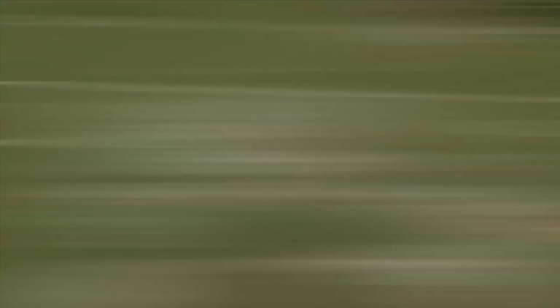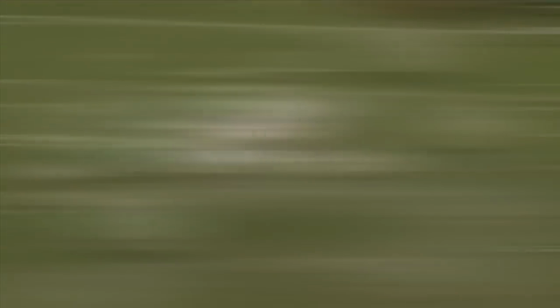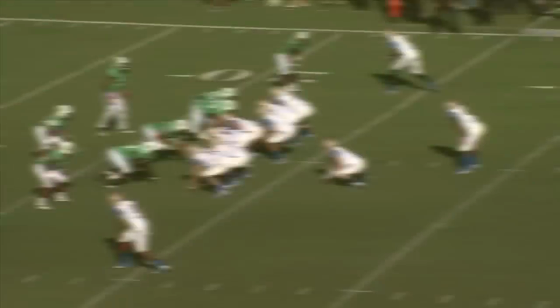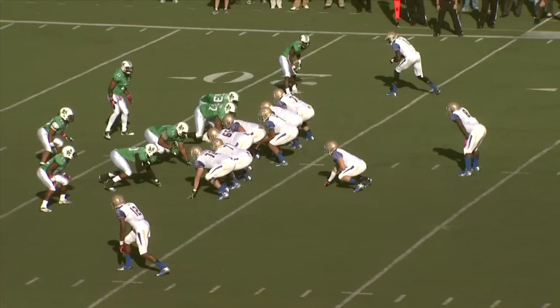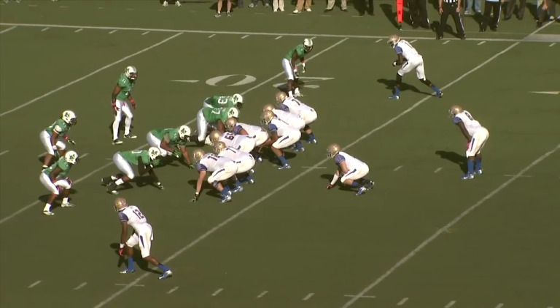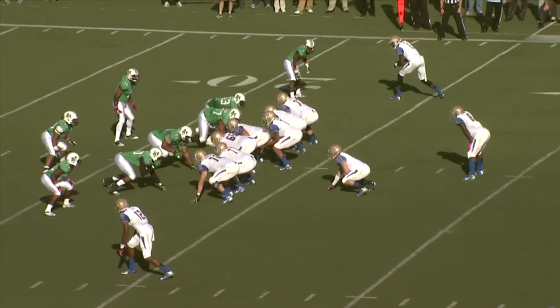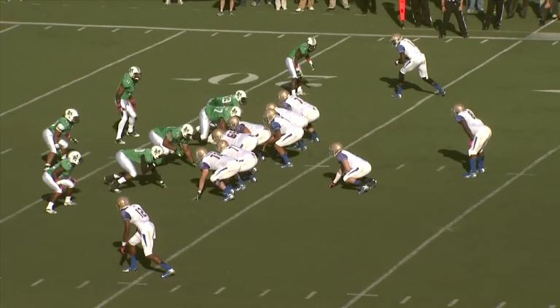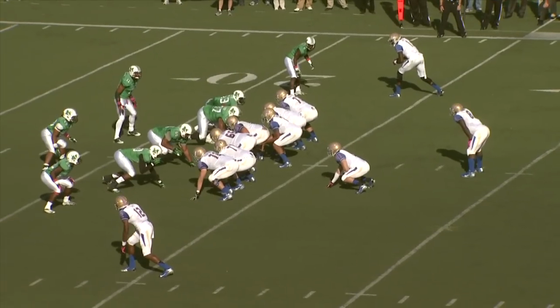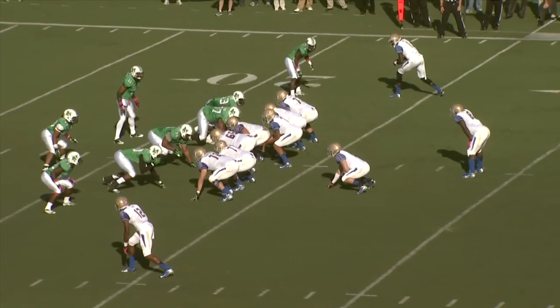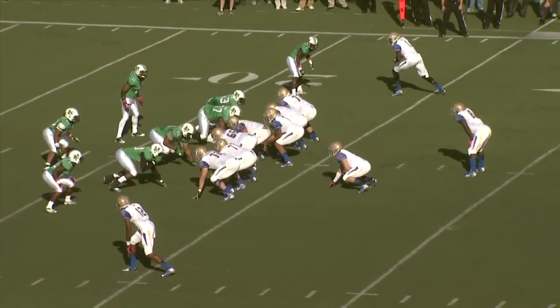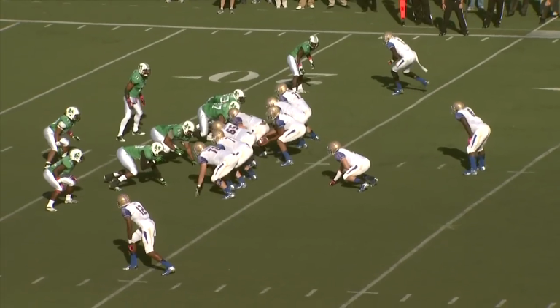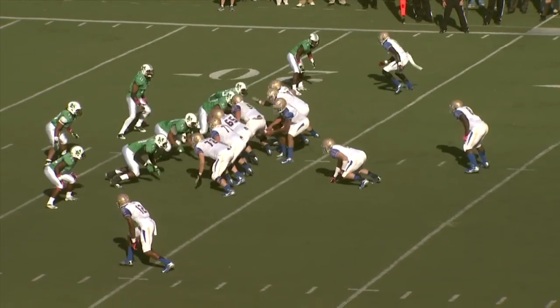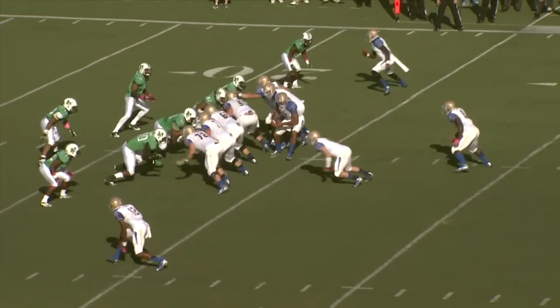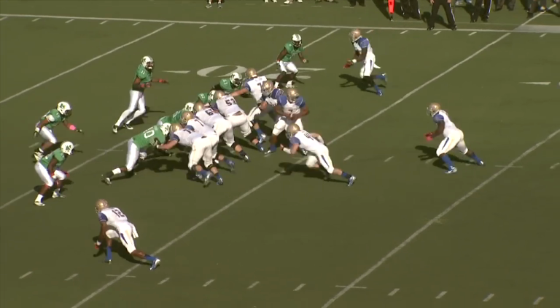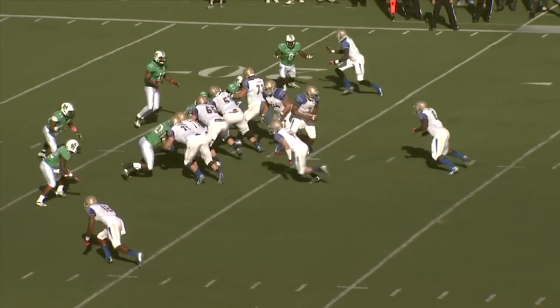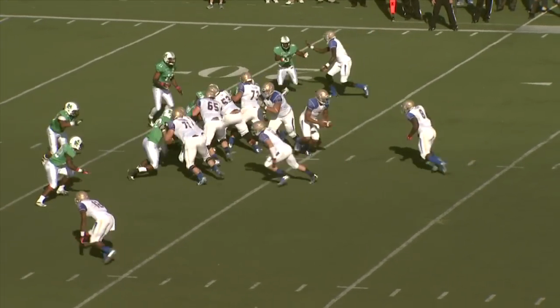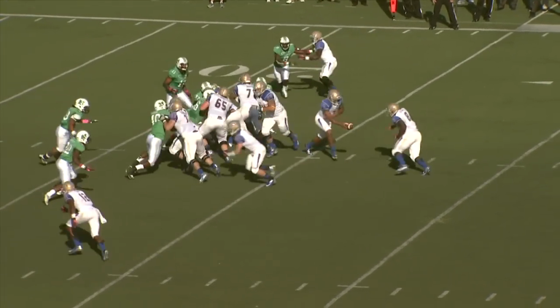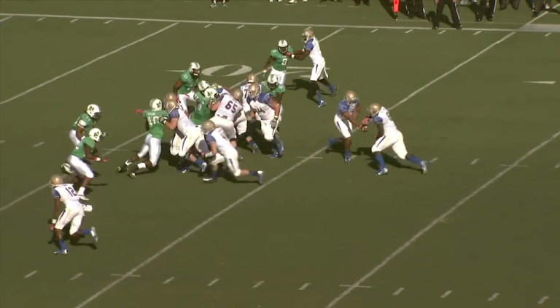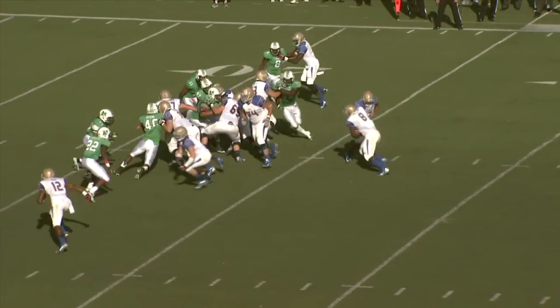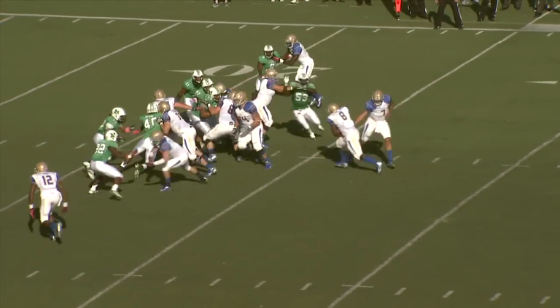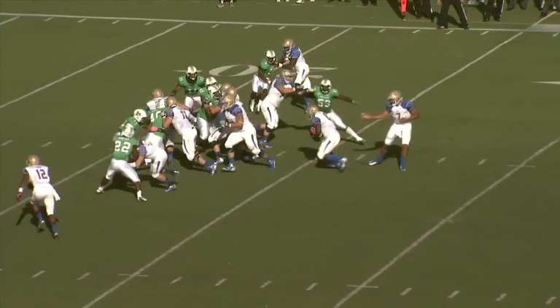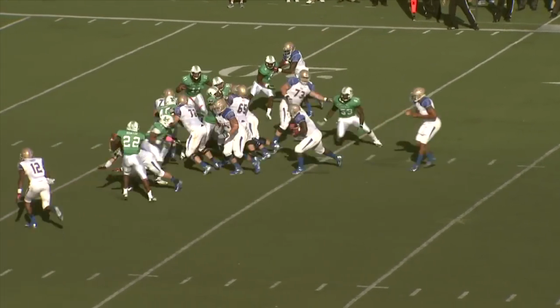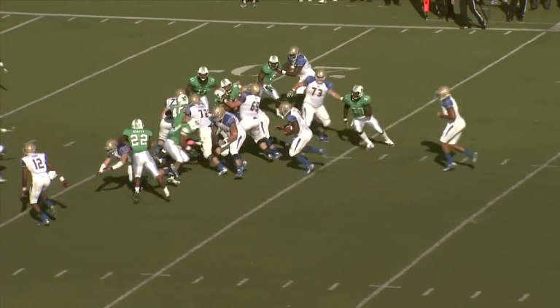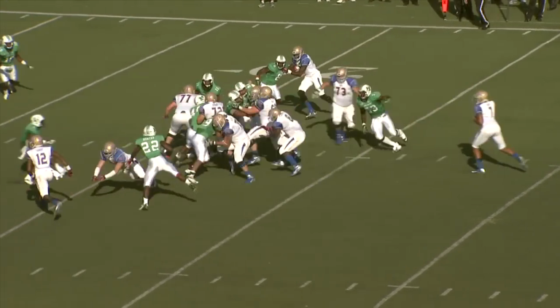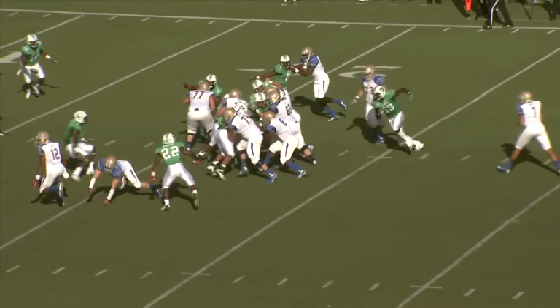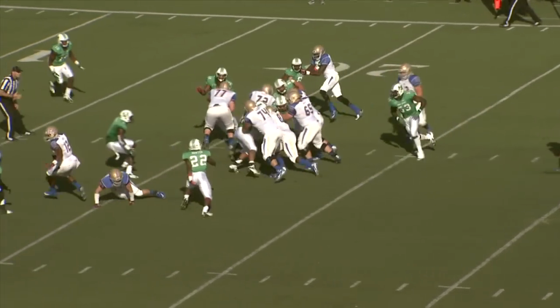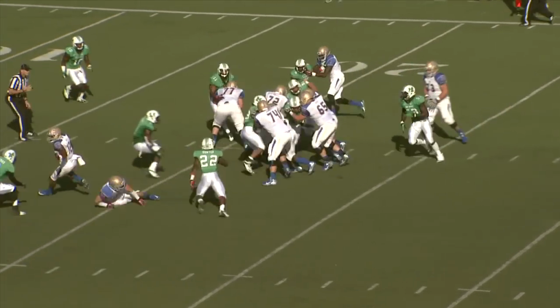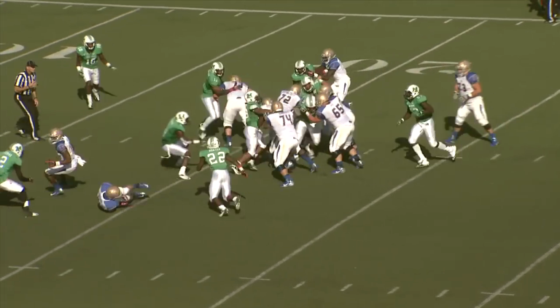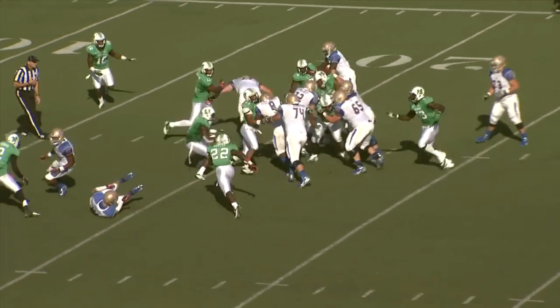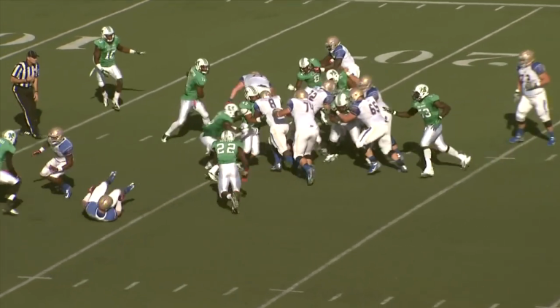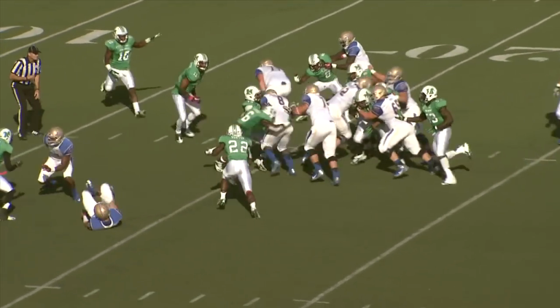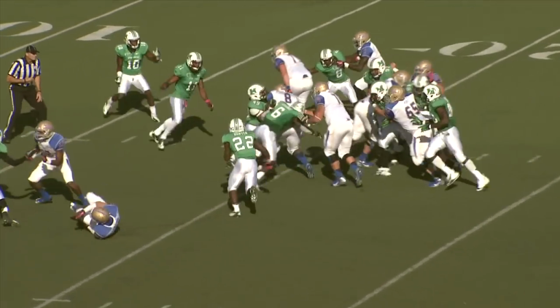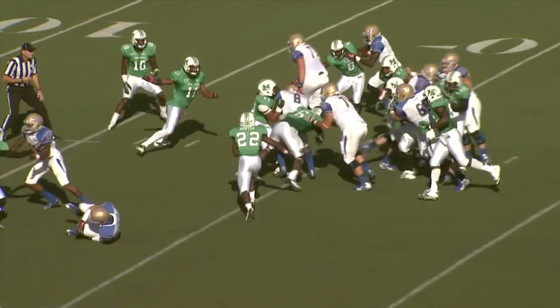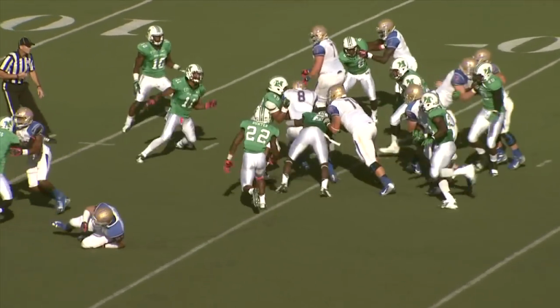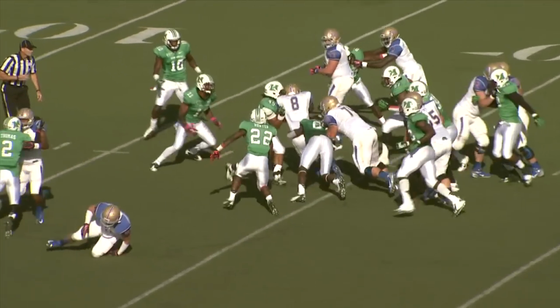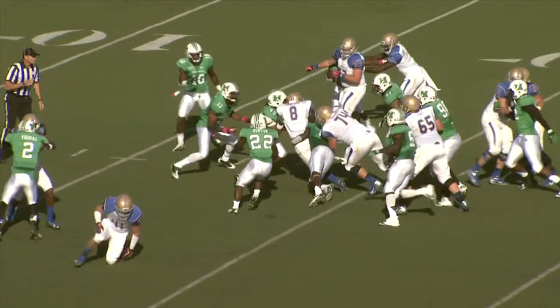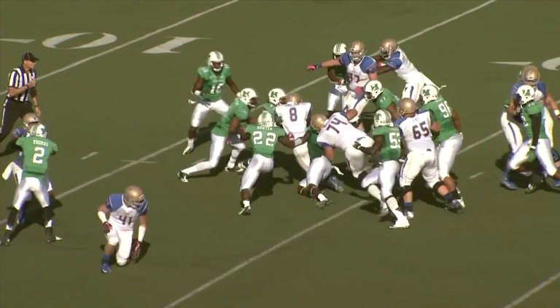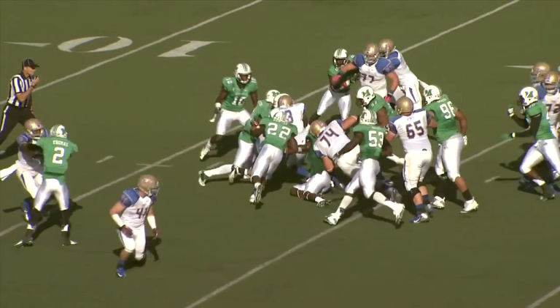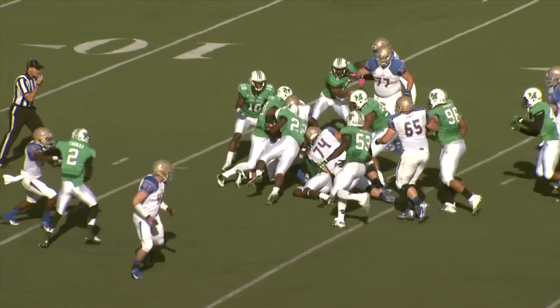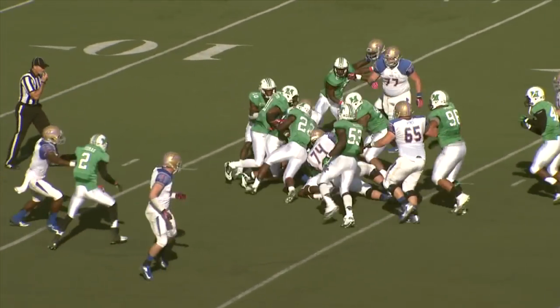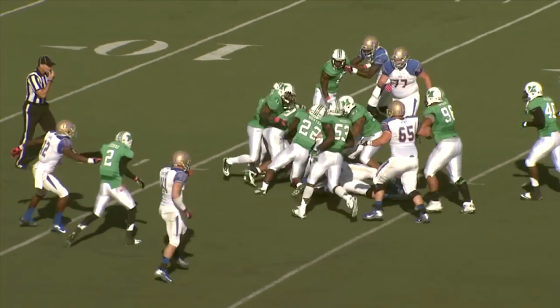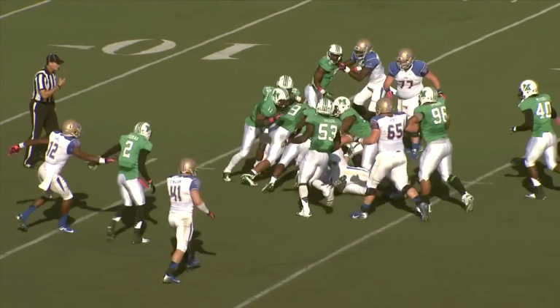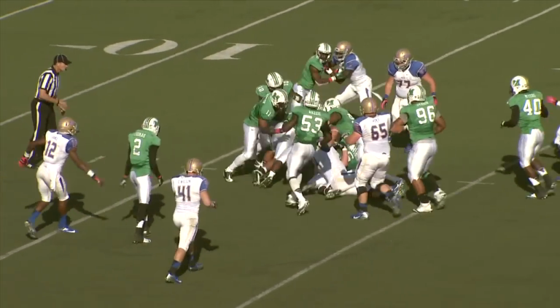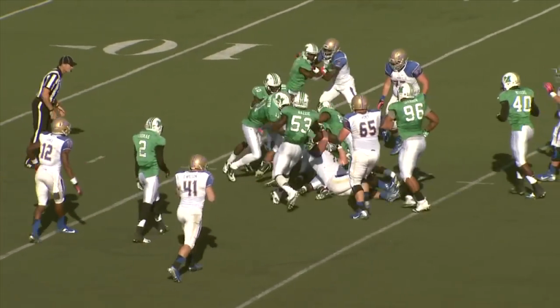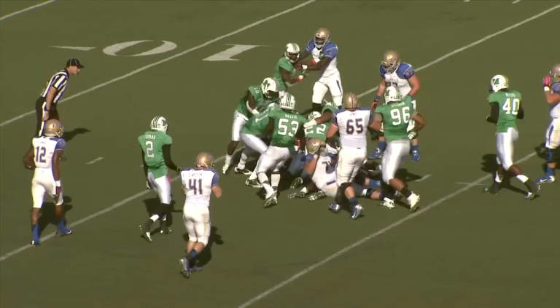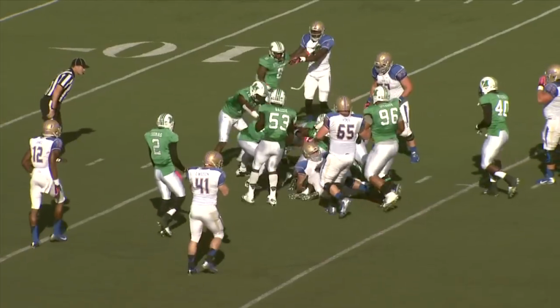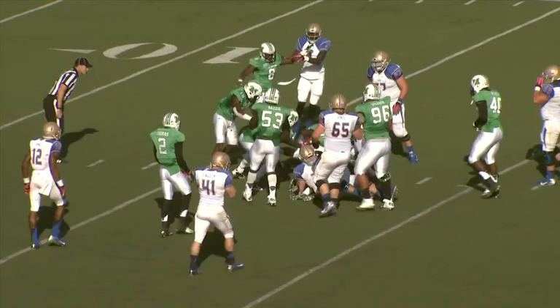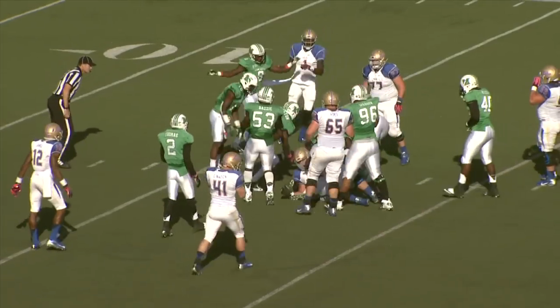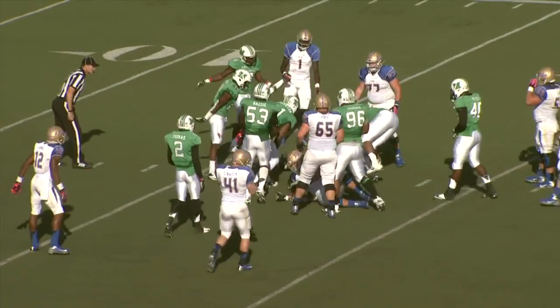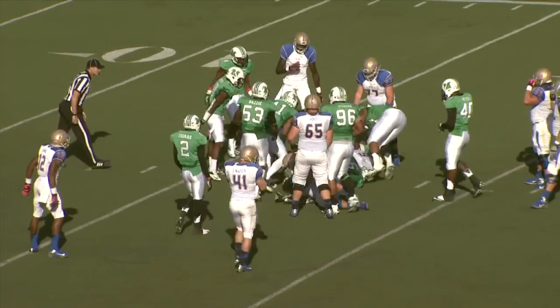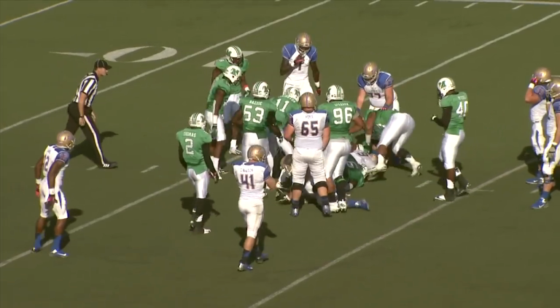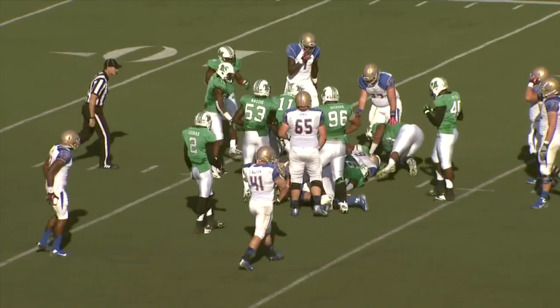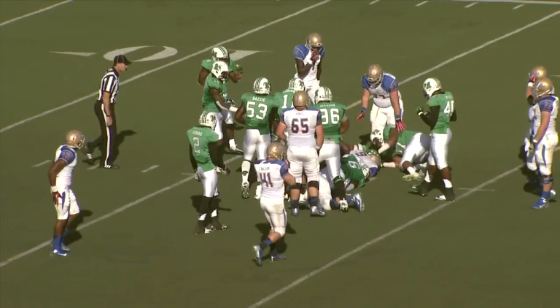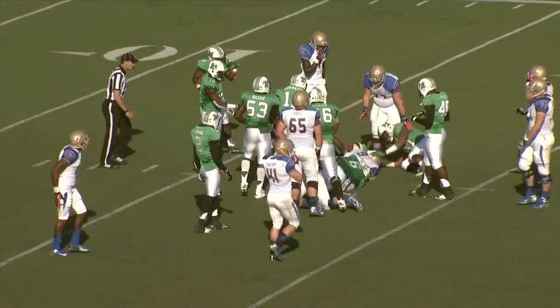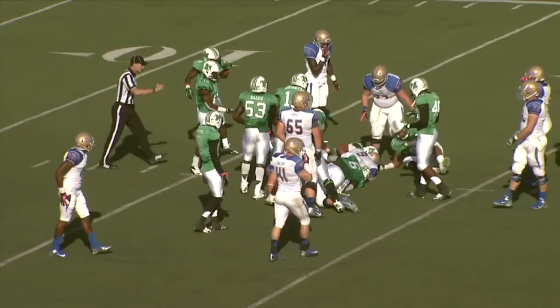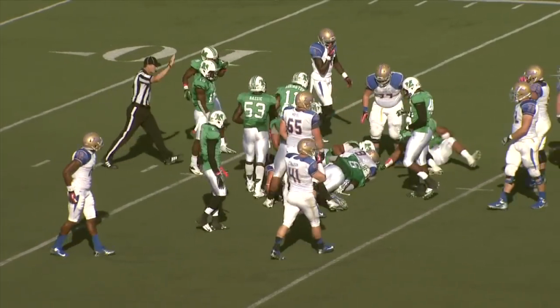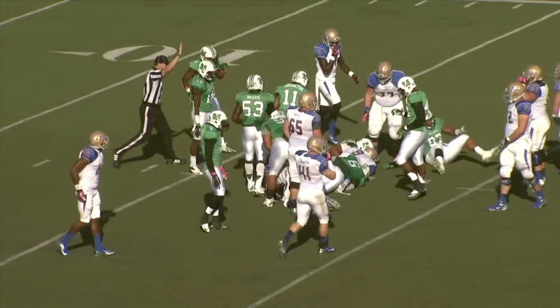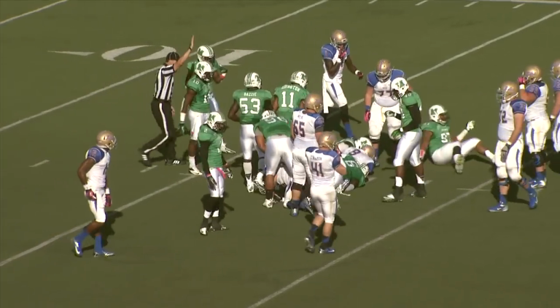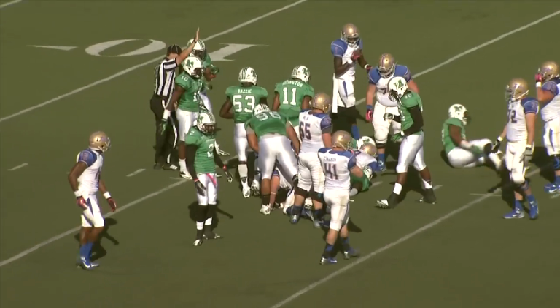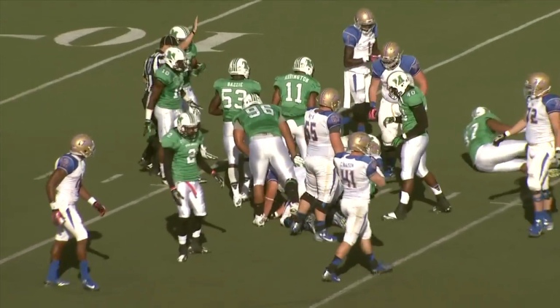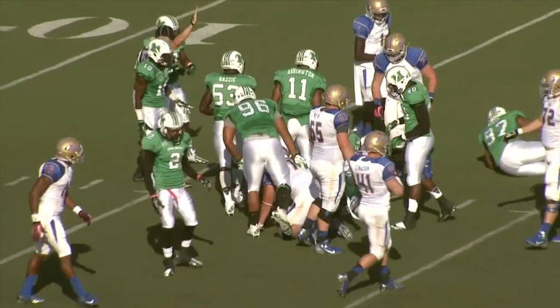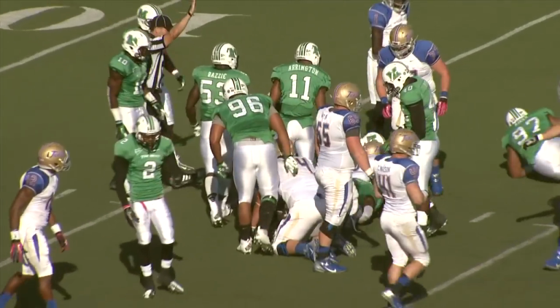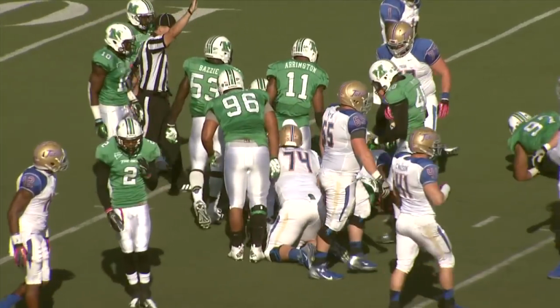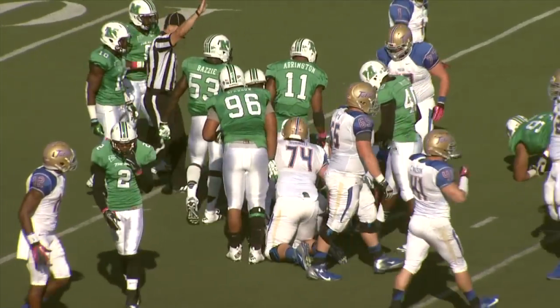TU ball on the right side hash mark. It's Singleton again — the tailback gets the carry. He smashes up the middle and runs over a guy from the 20 to the 17-yard line.